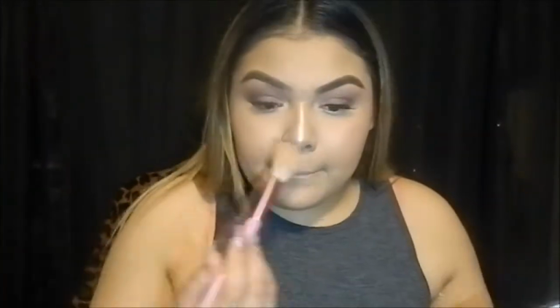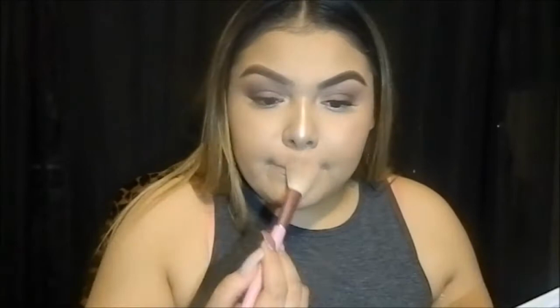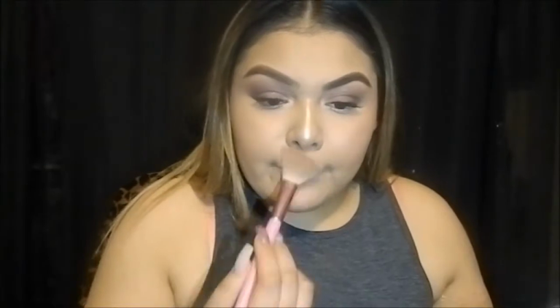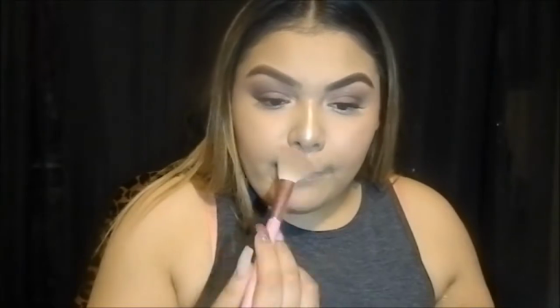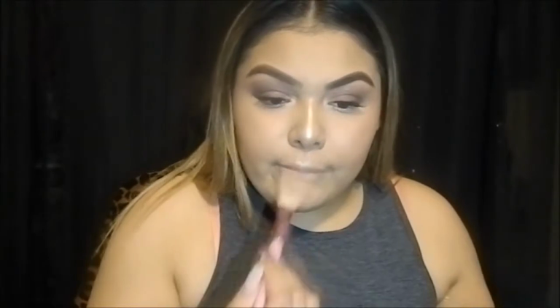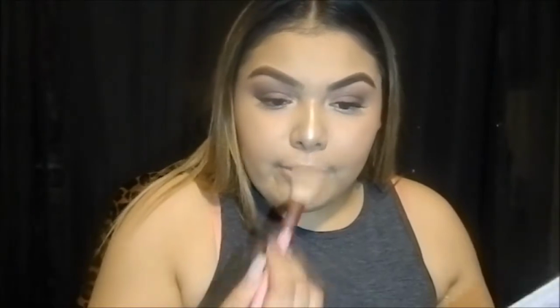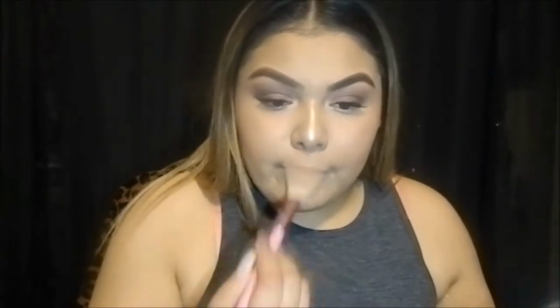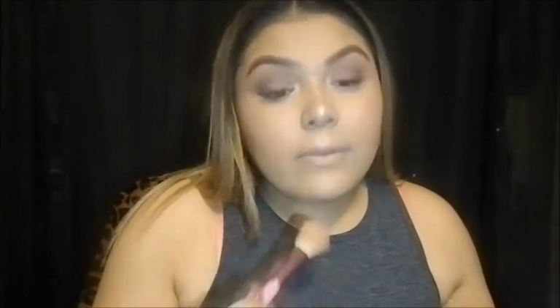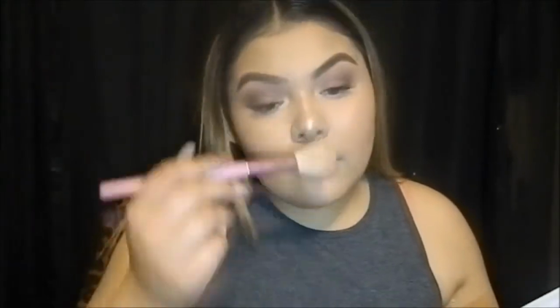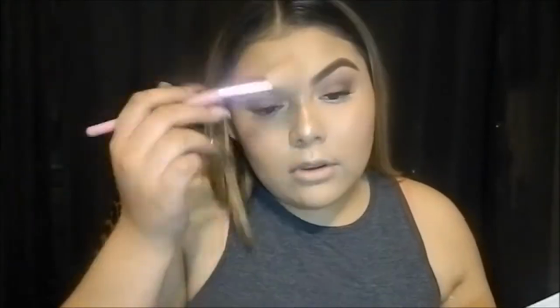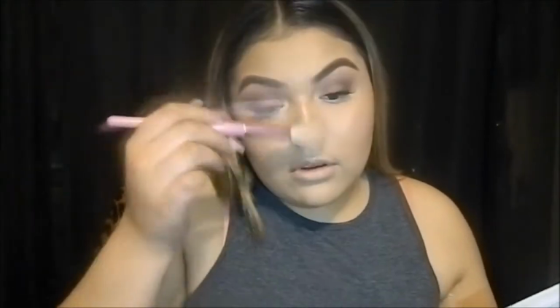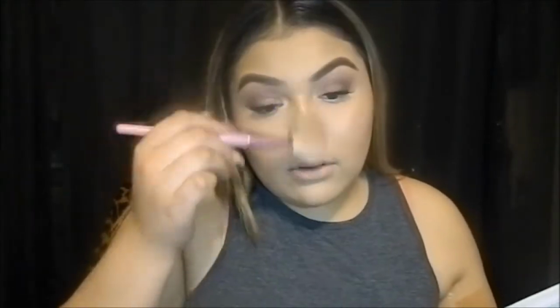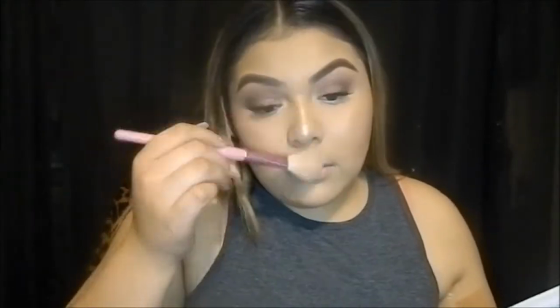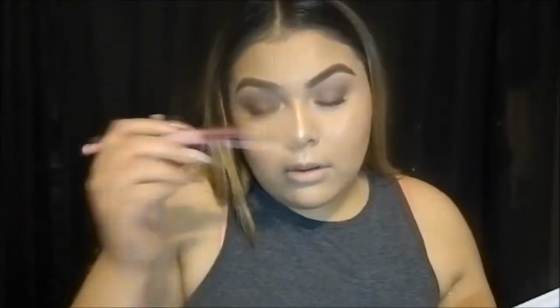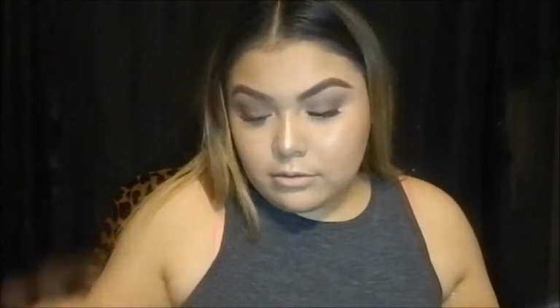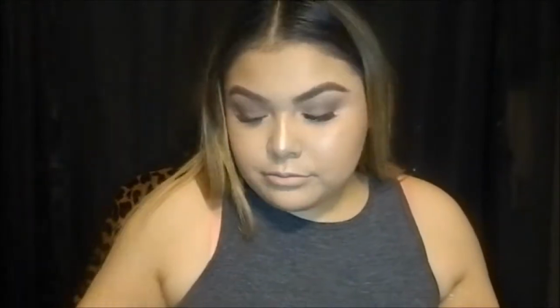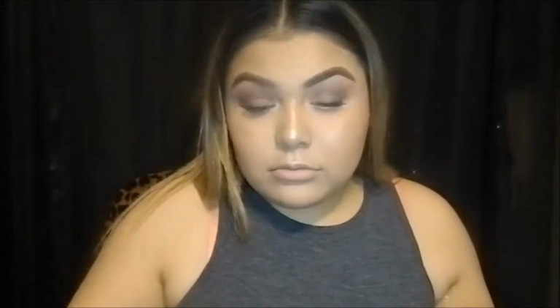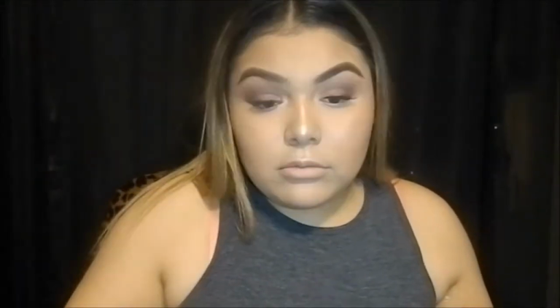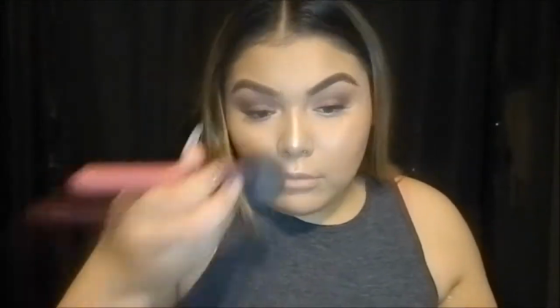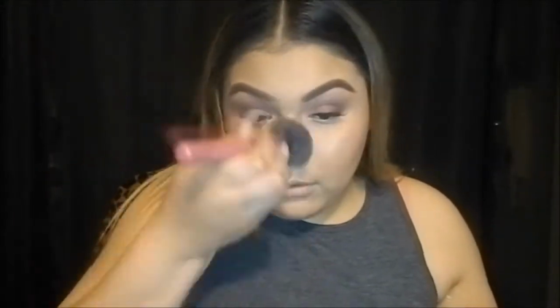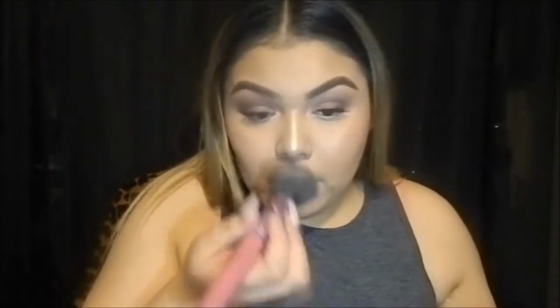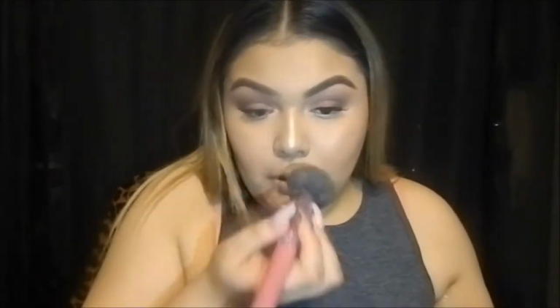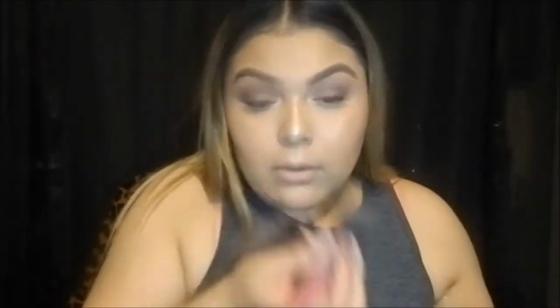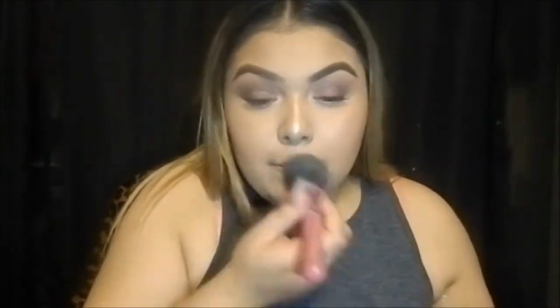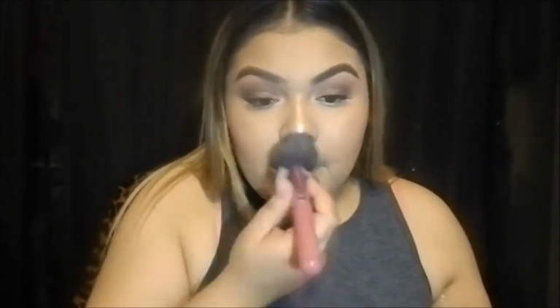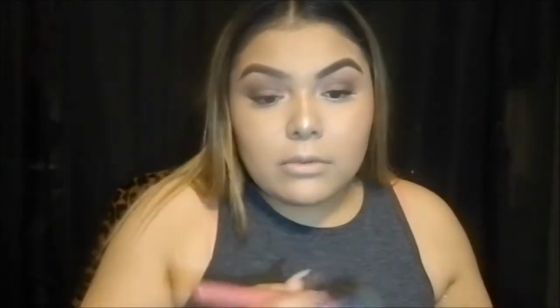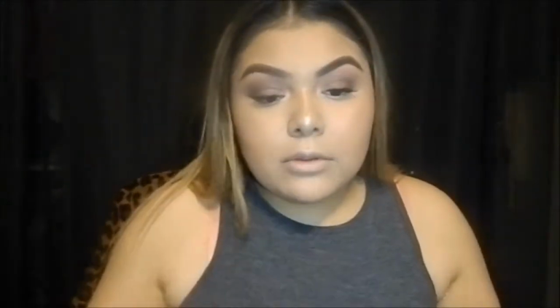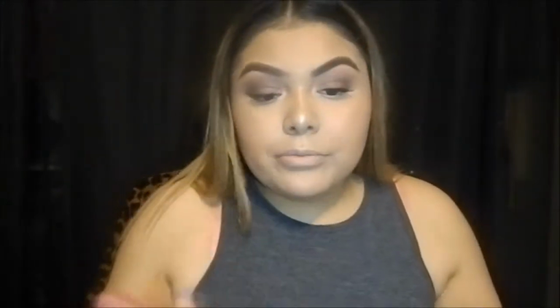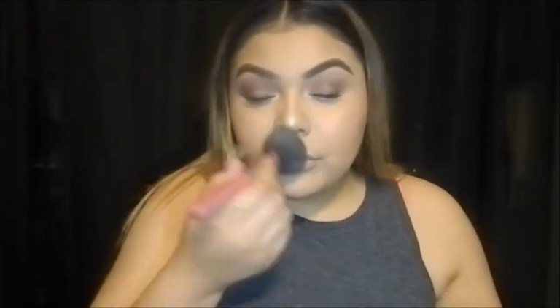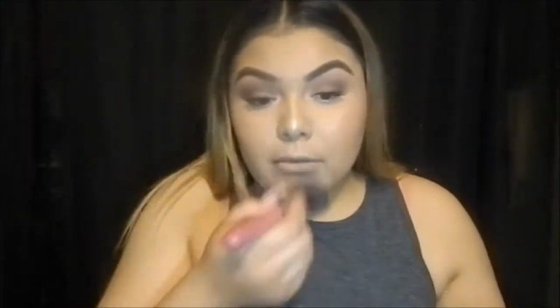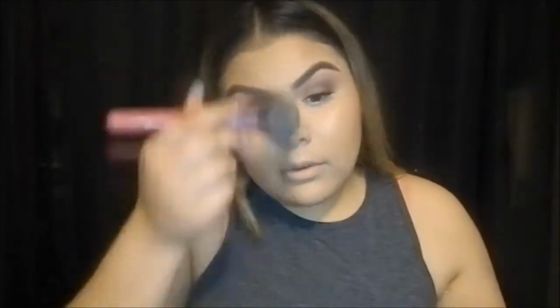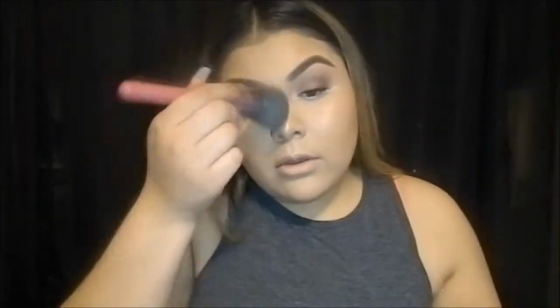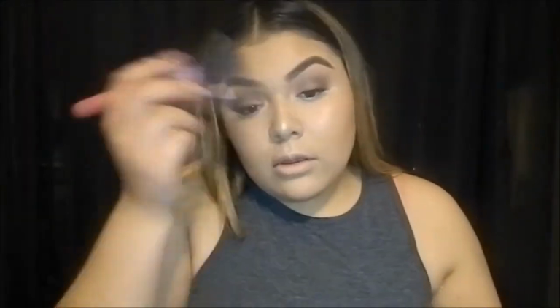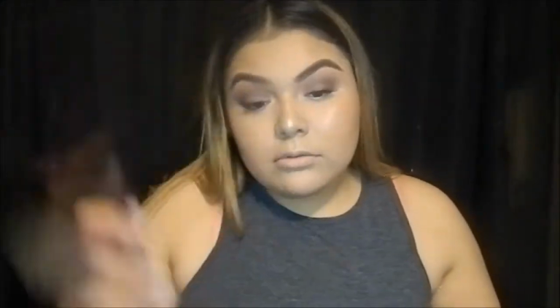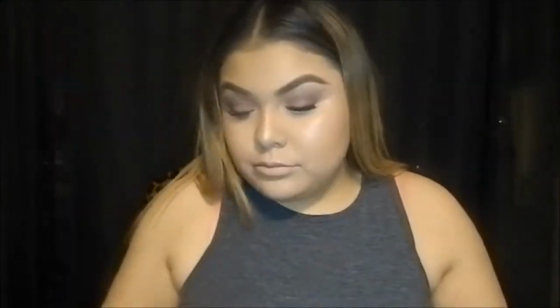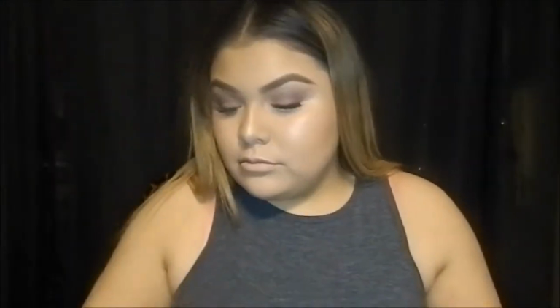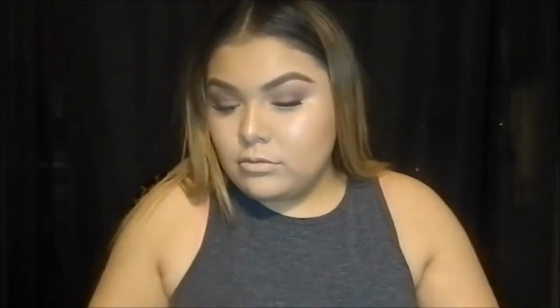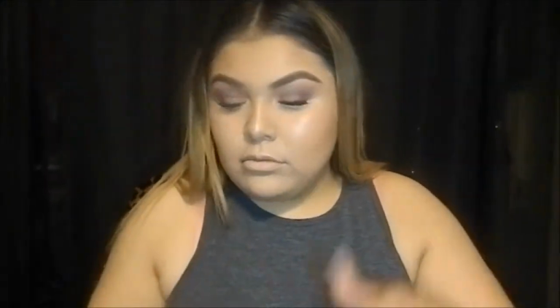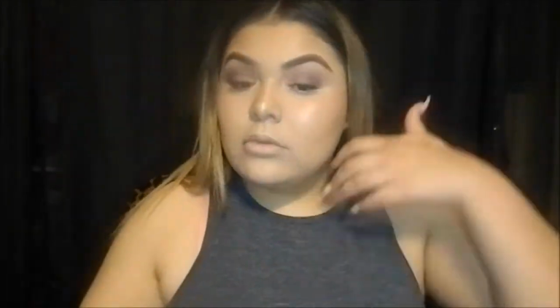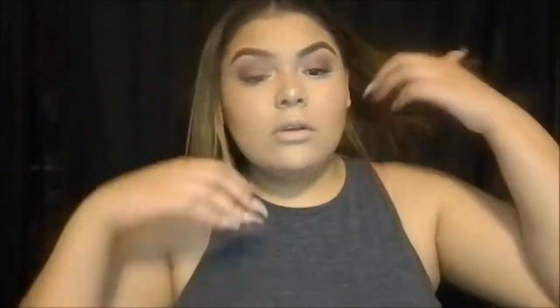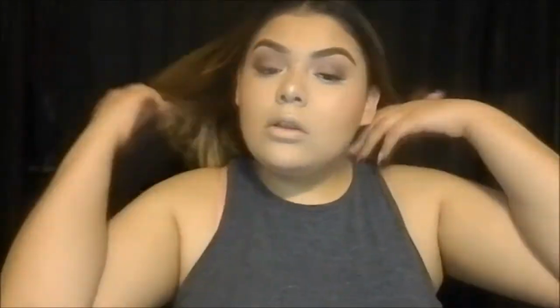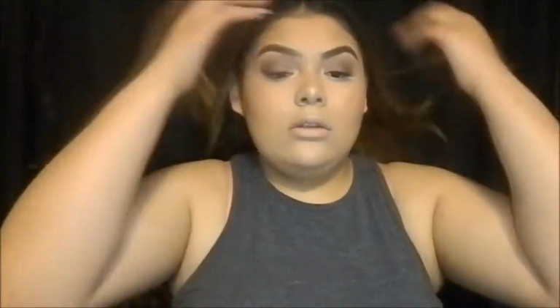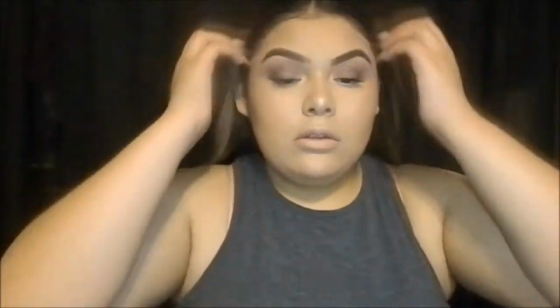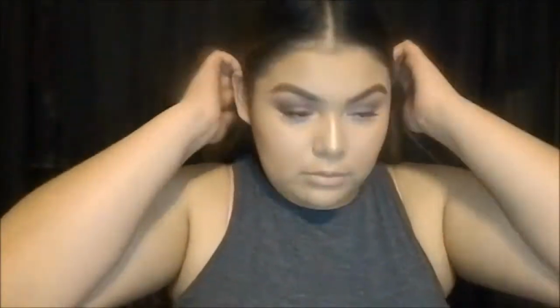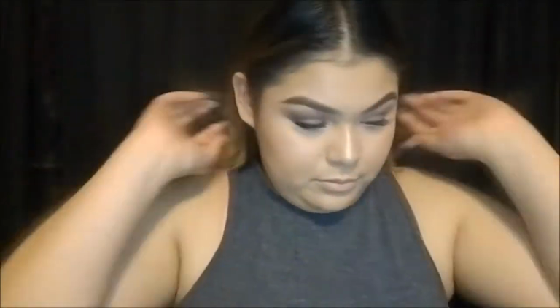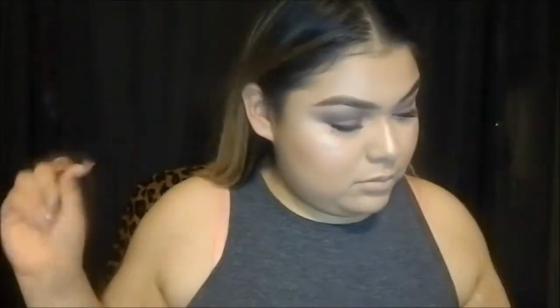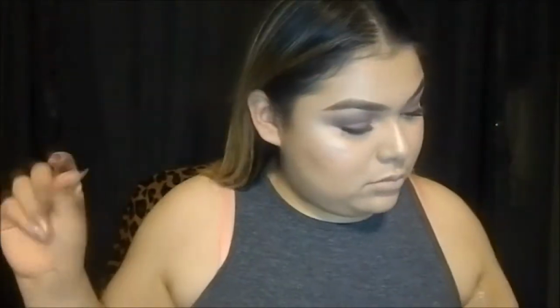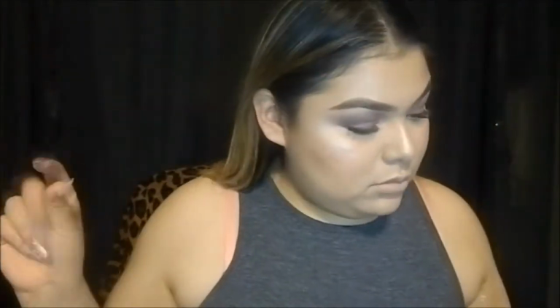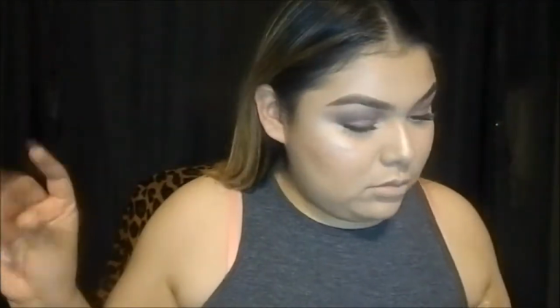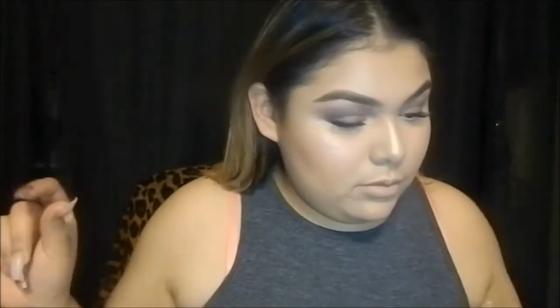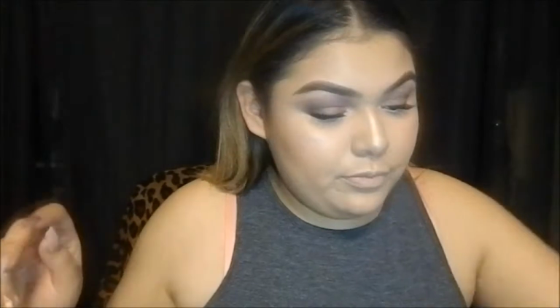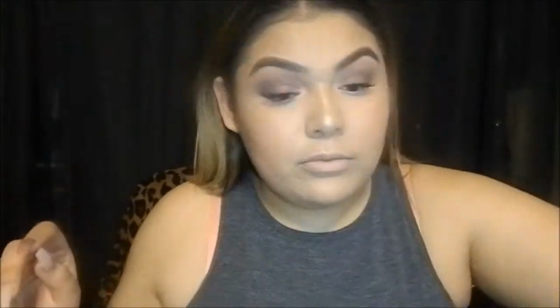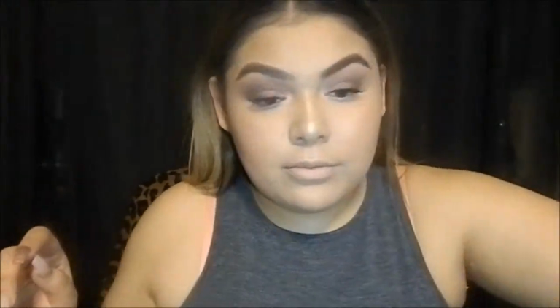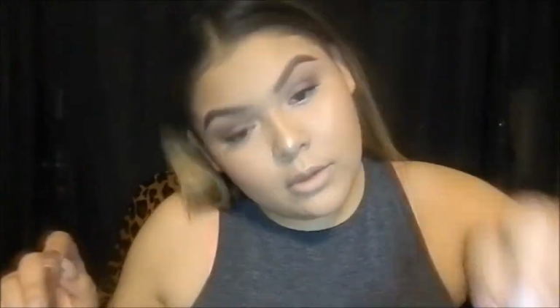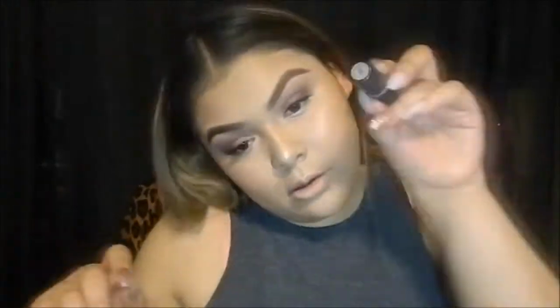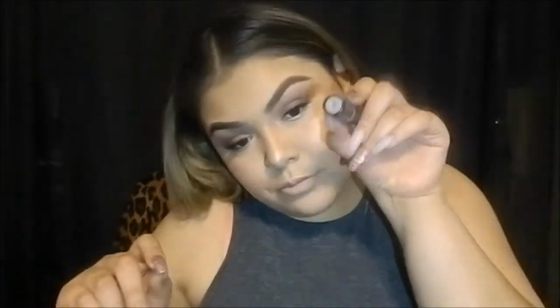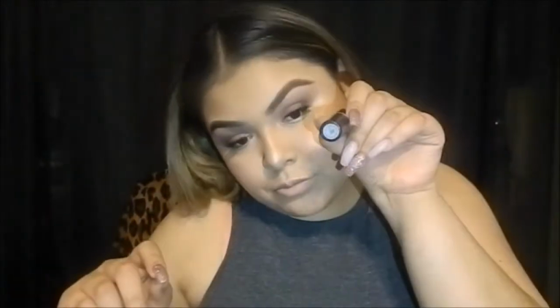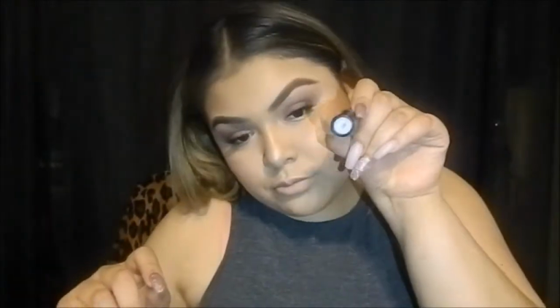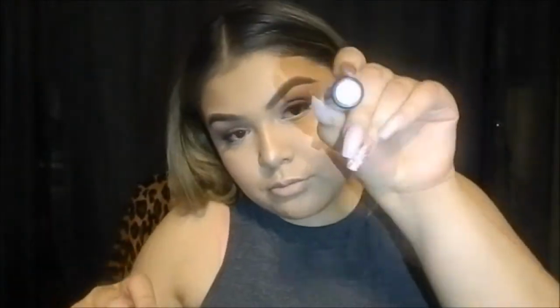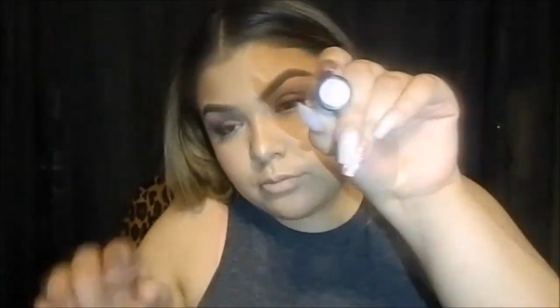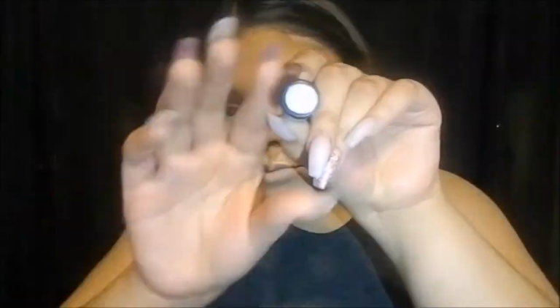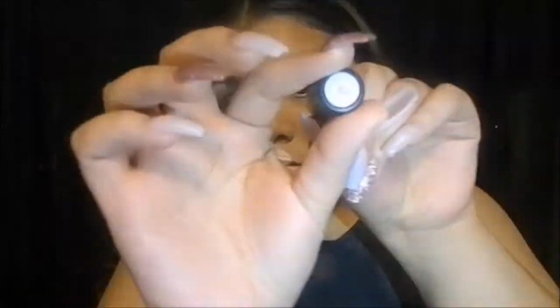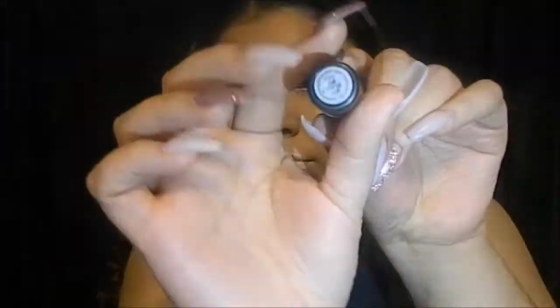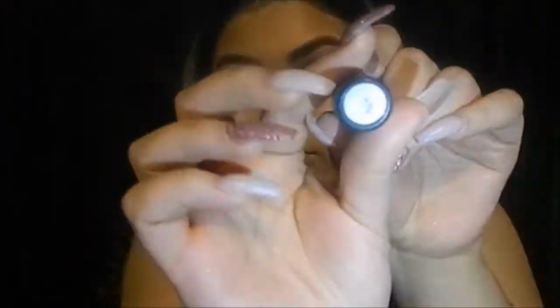And my chin. I just blended a little bit out because it was too much, but it's cute.